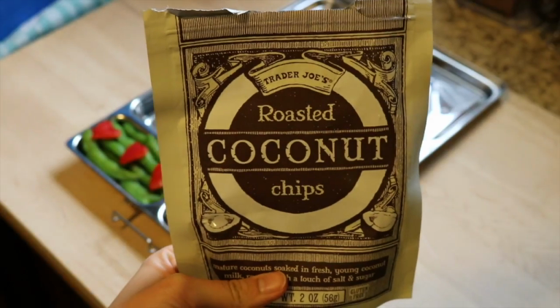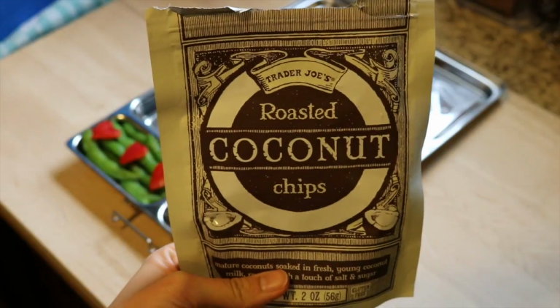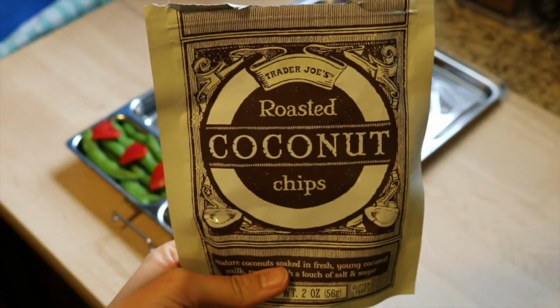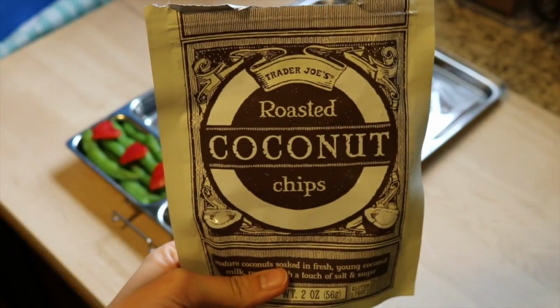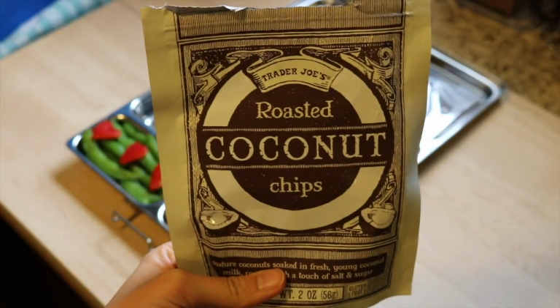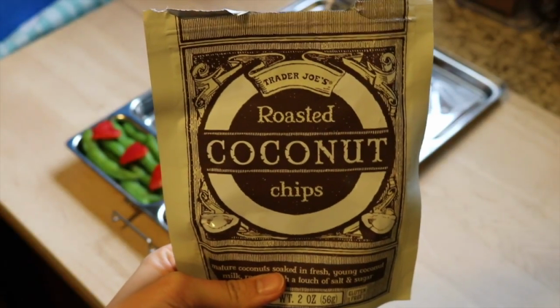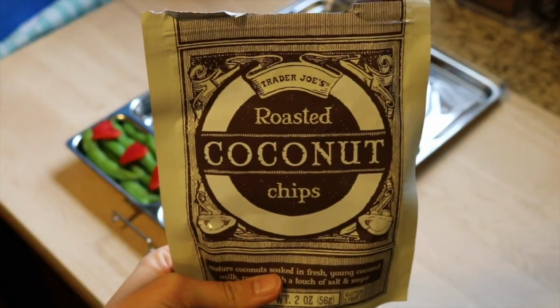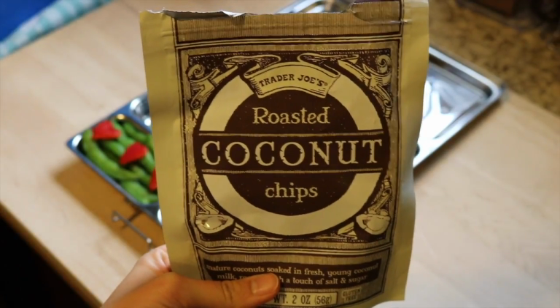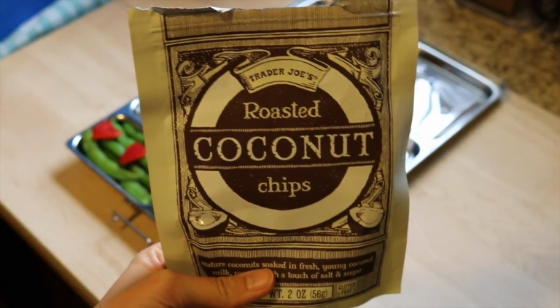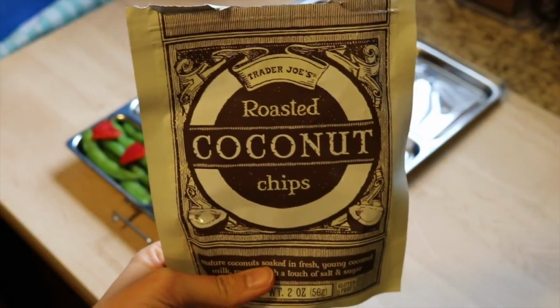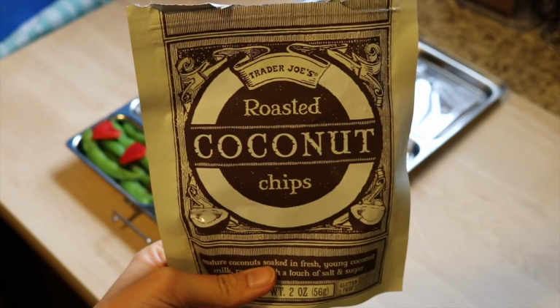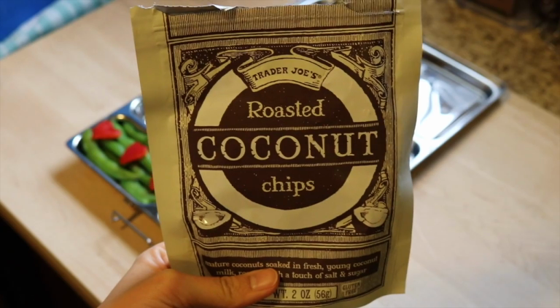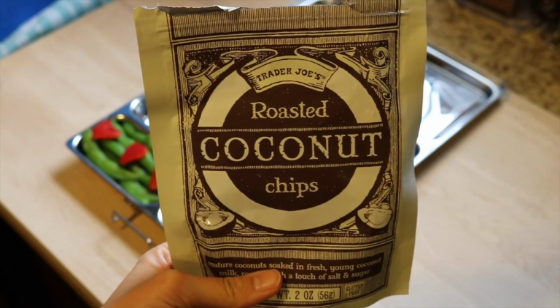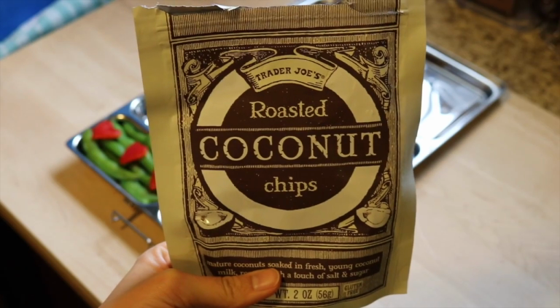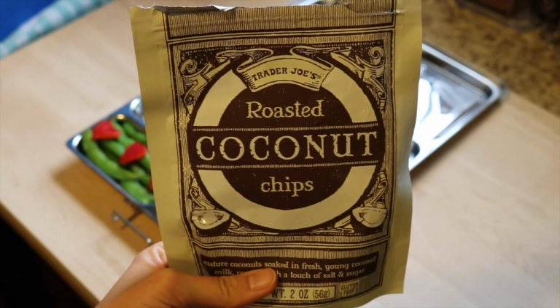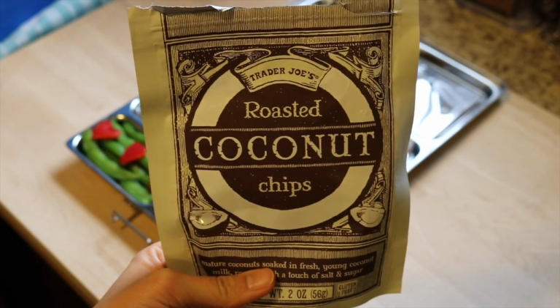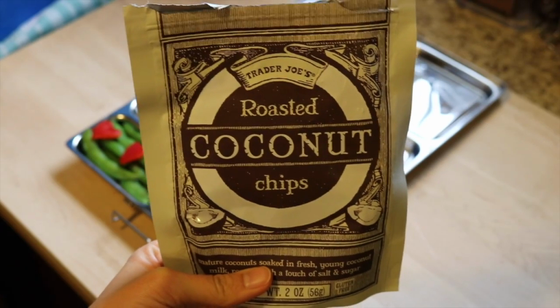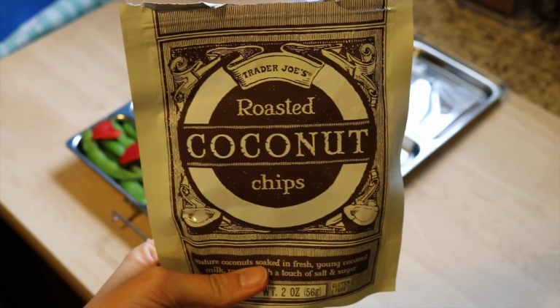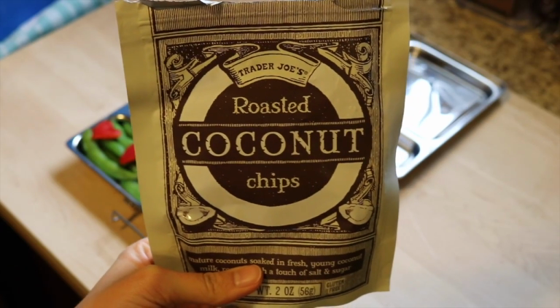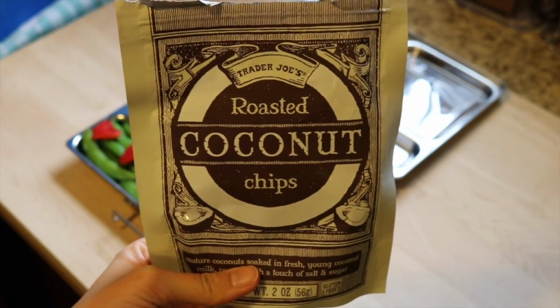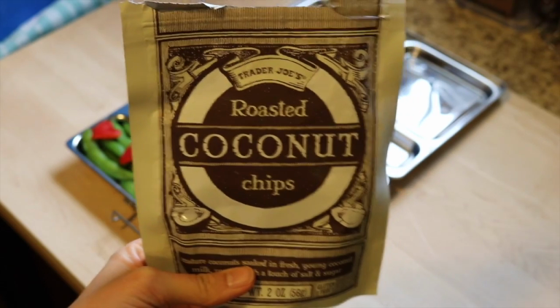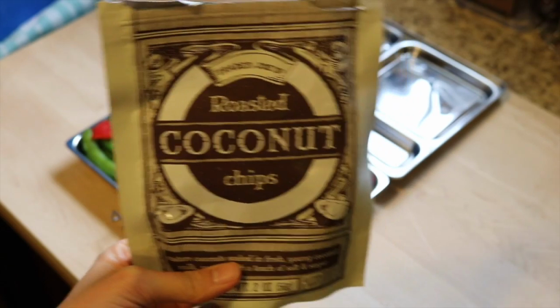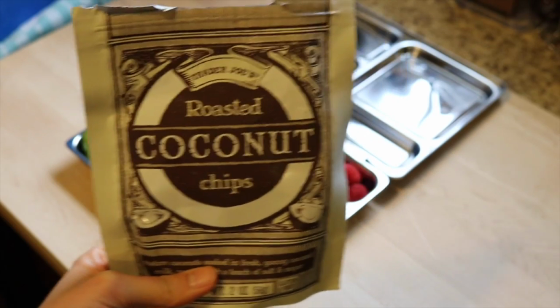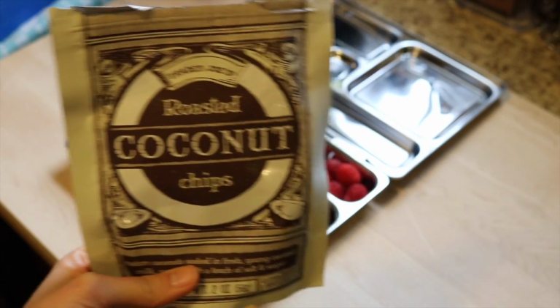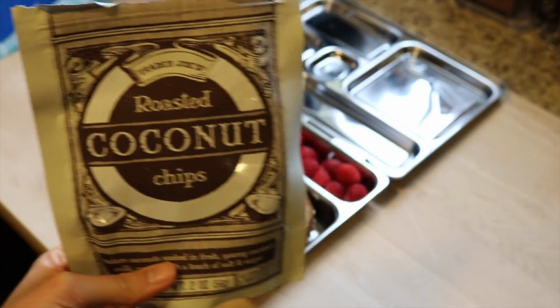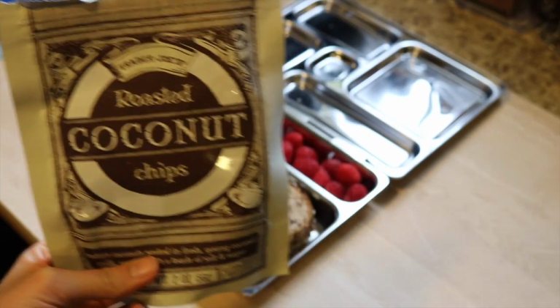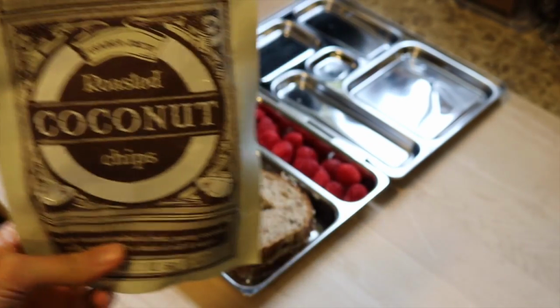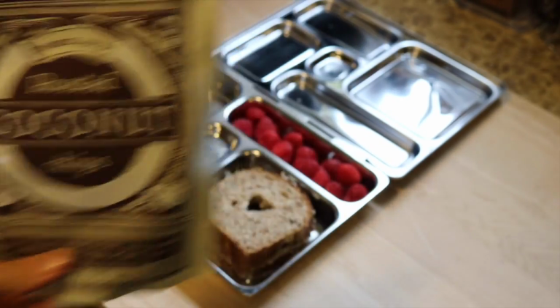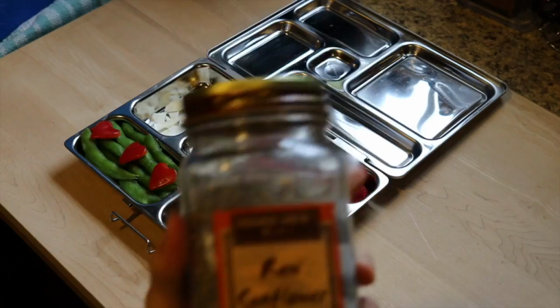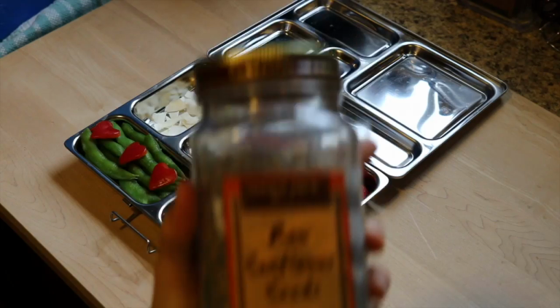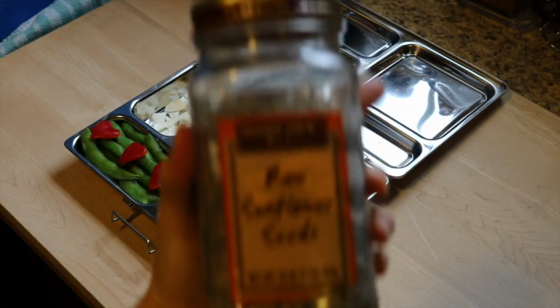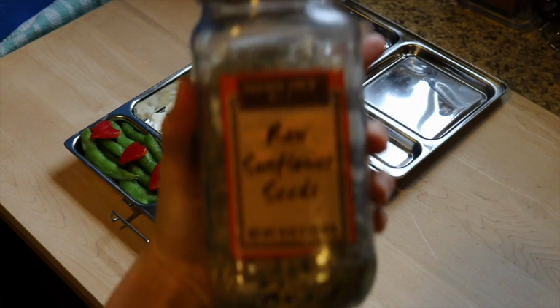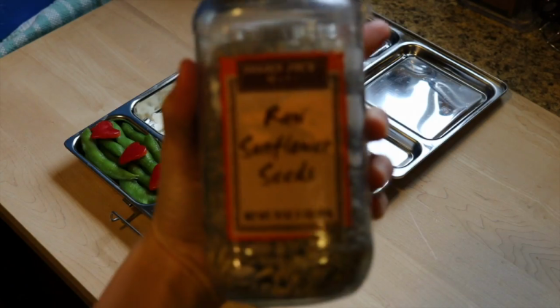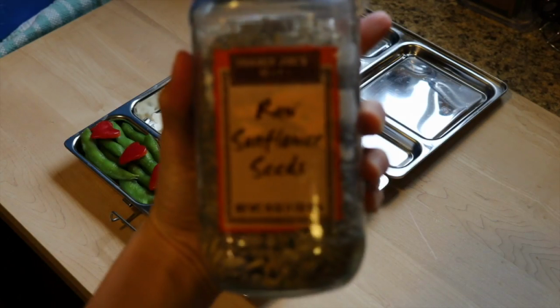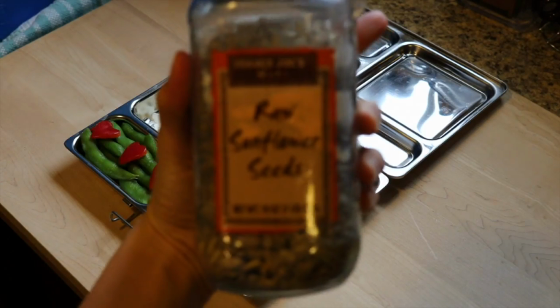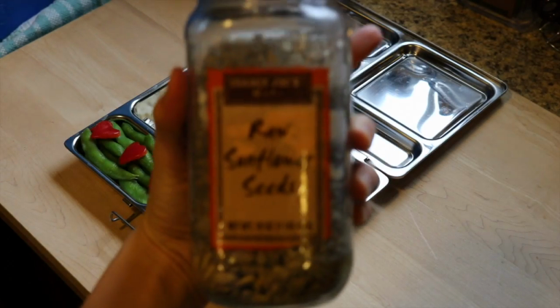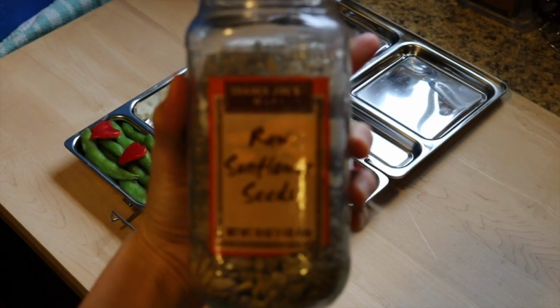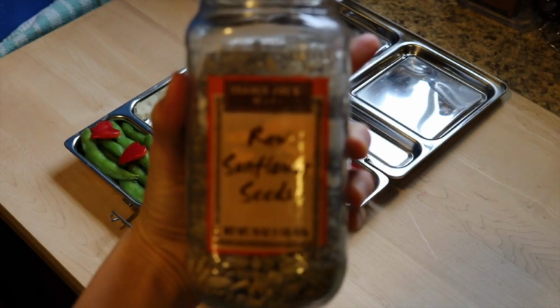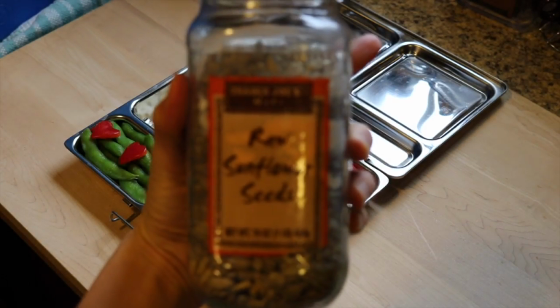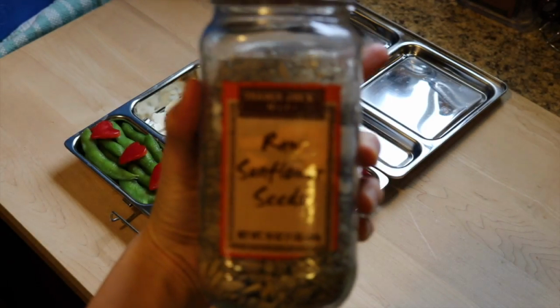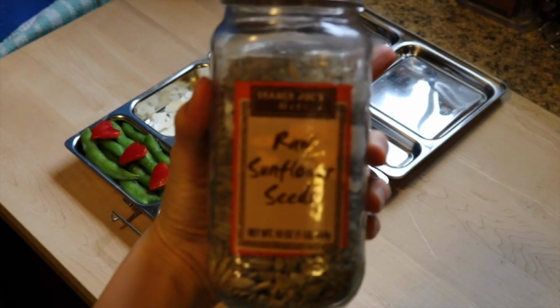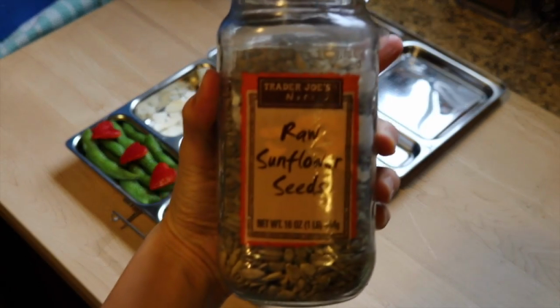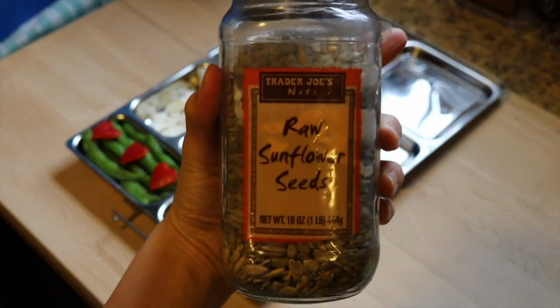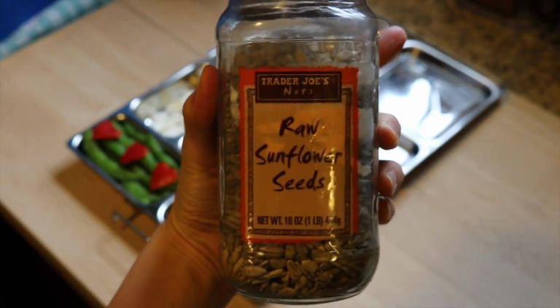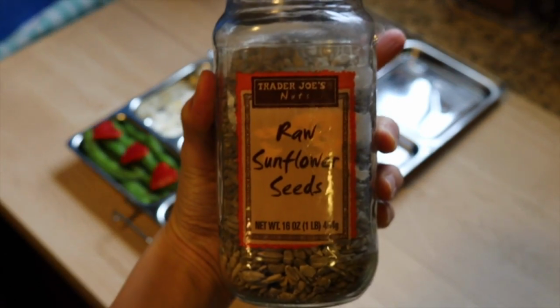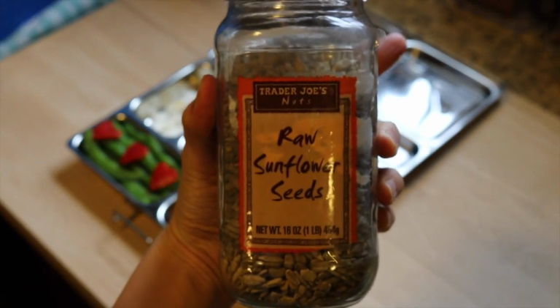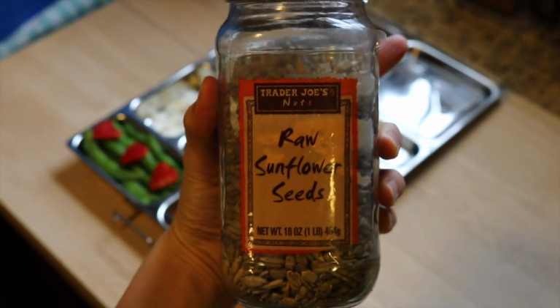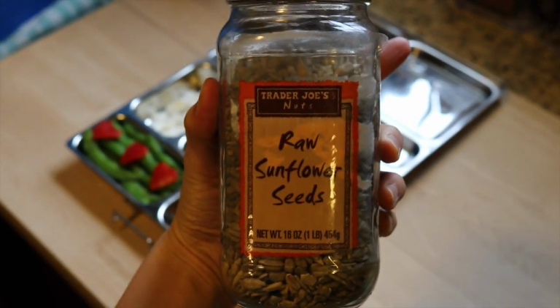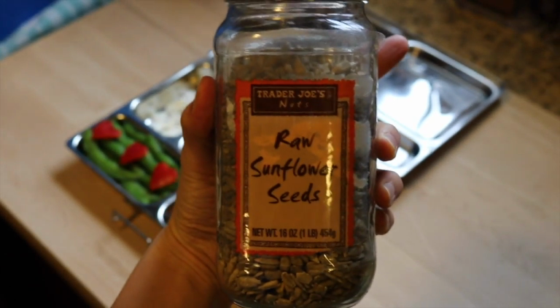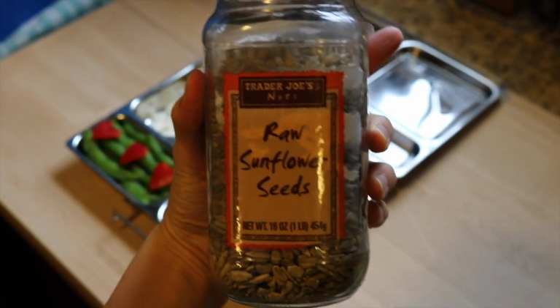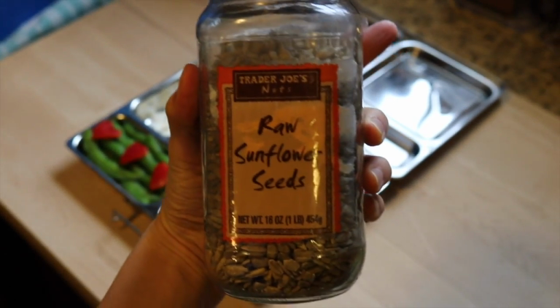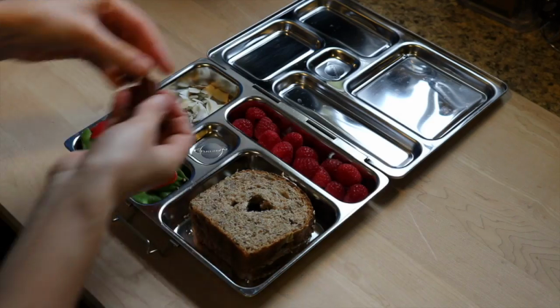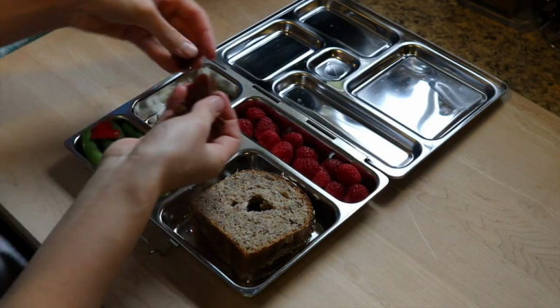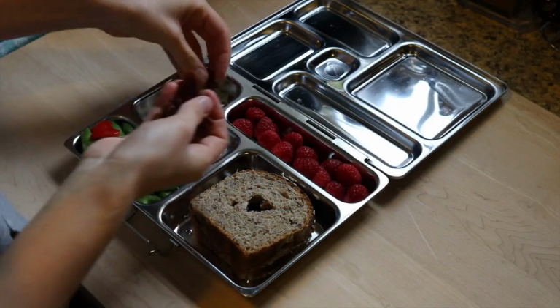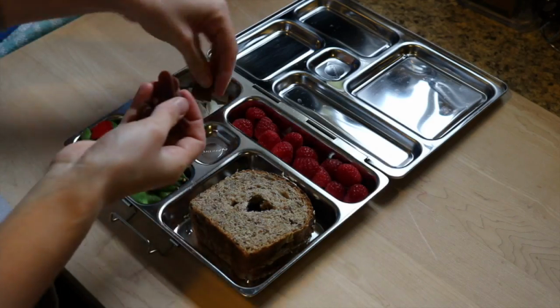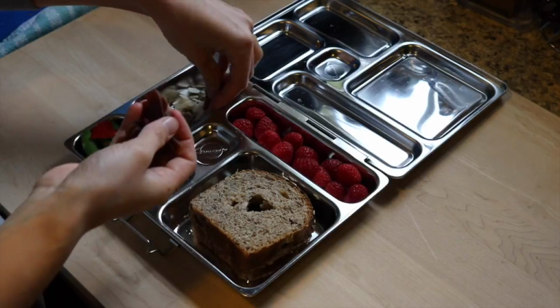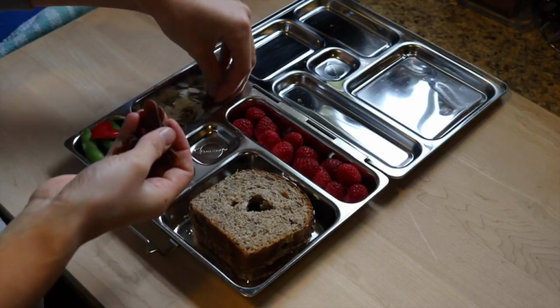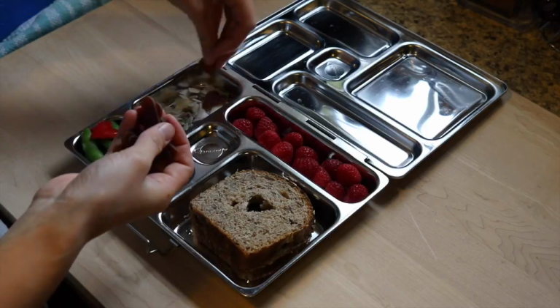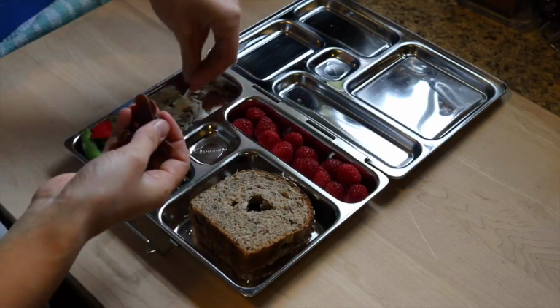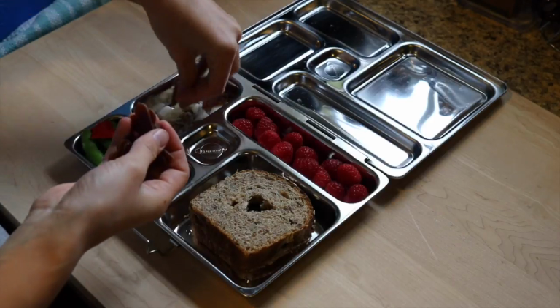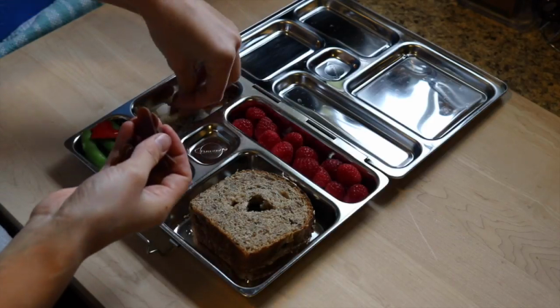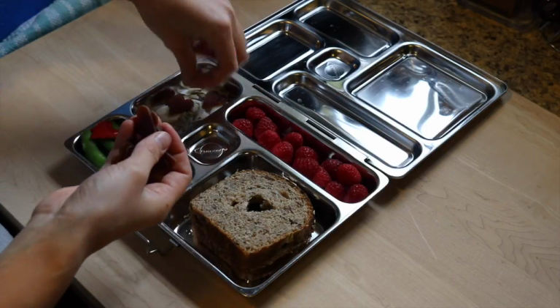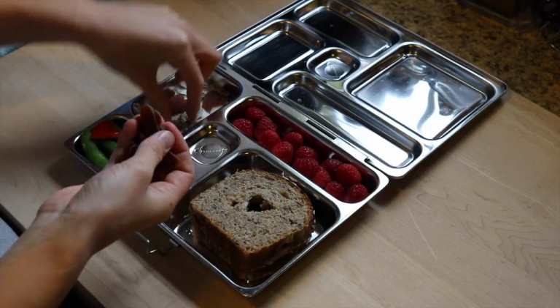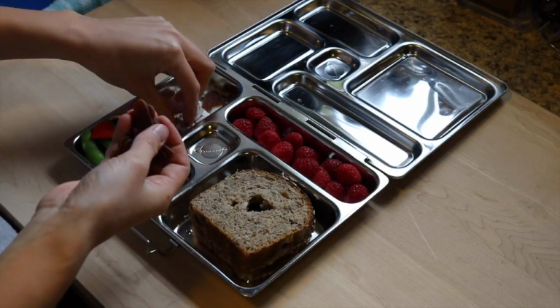For the last section in the lunchbox I'm using coconut chips, sunflower seeds, and the fruit leather hearts.